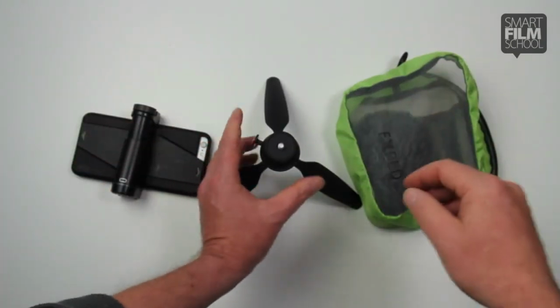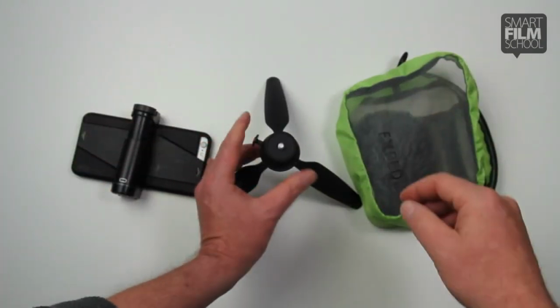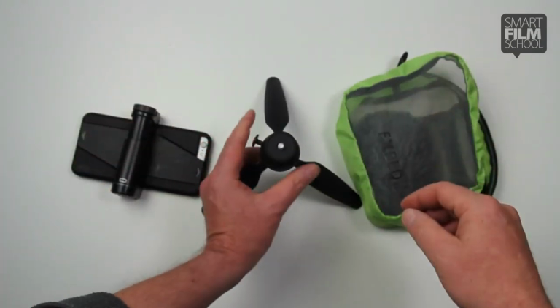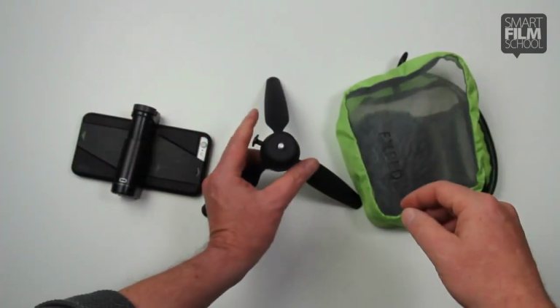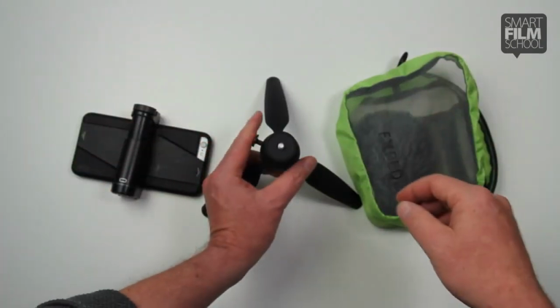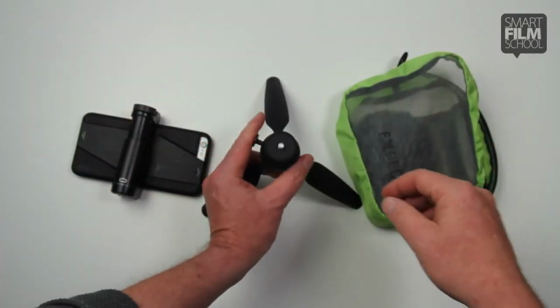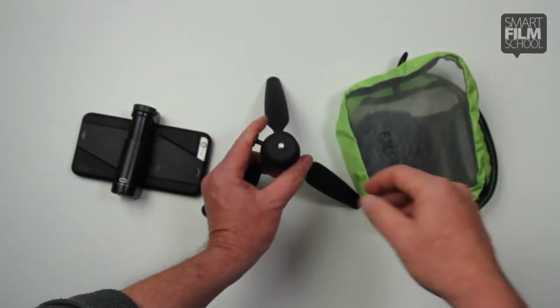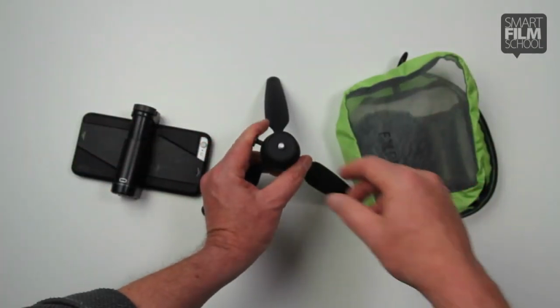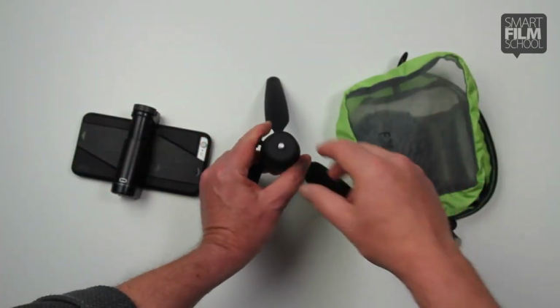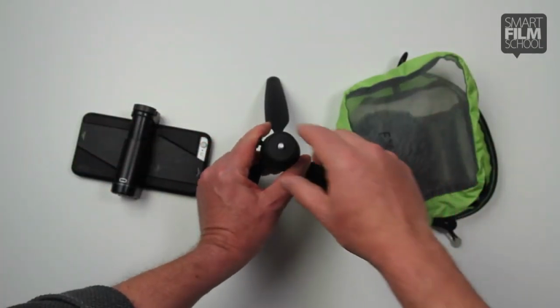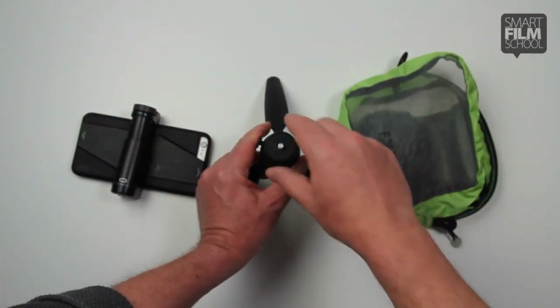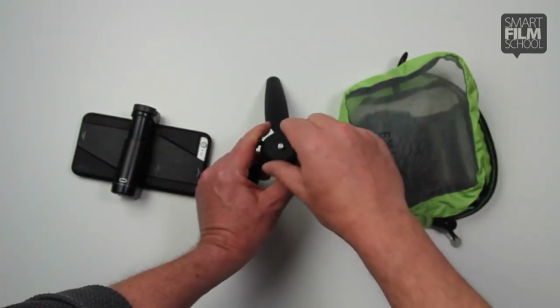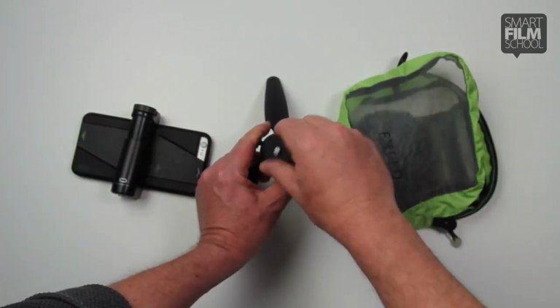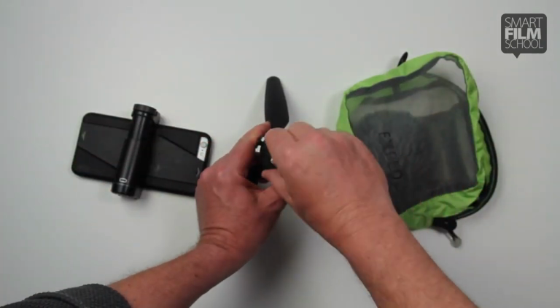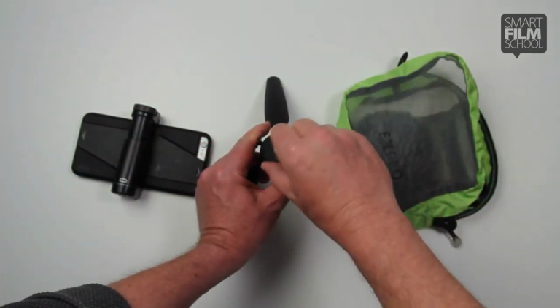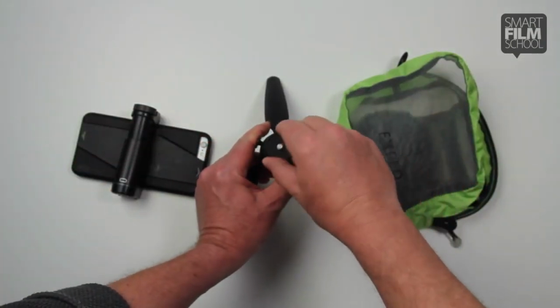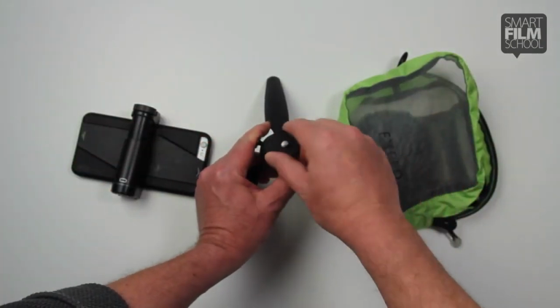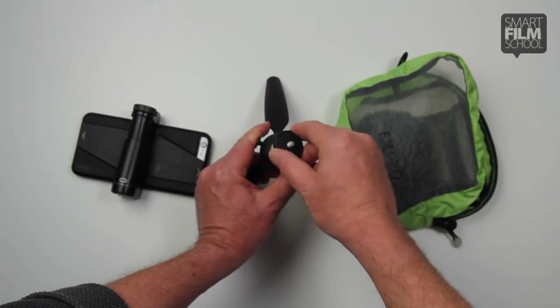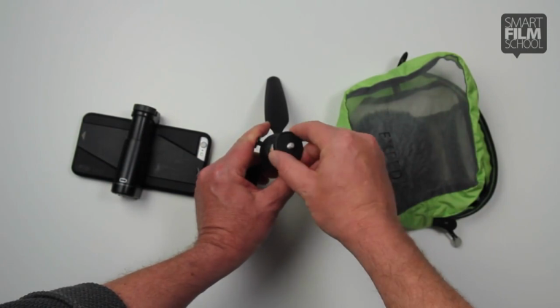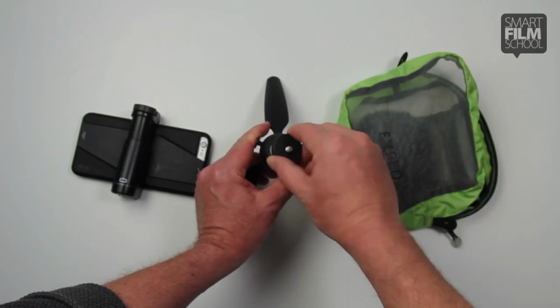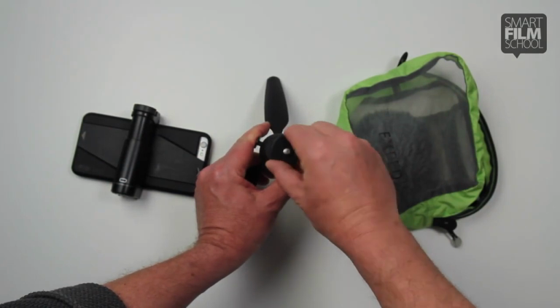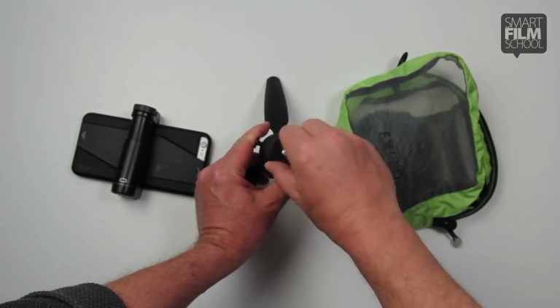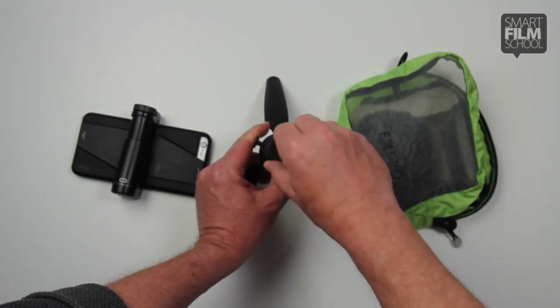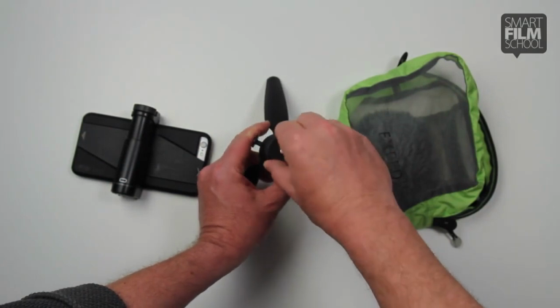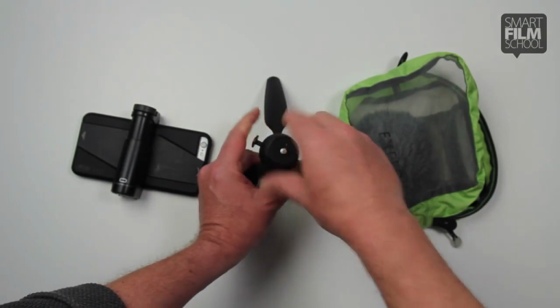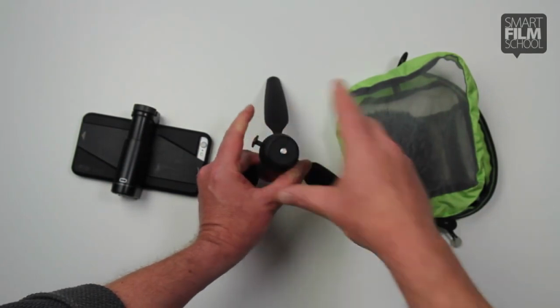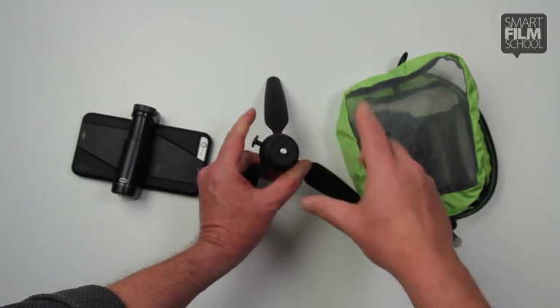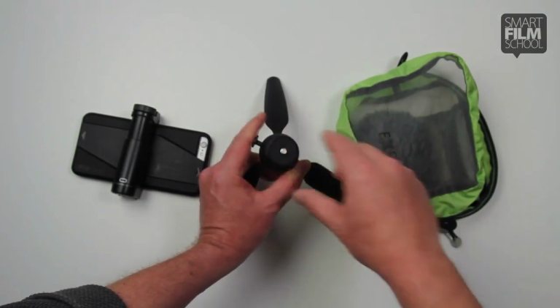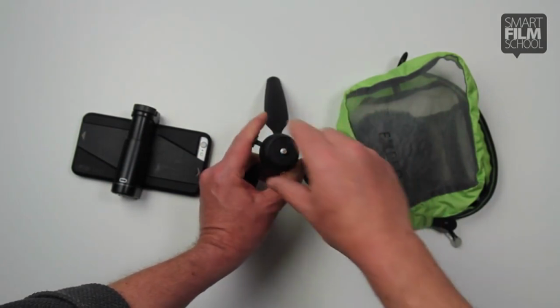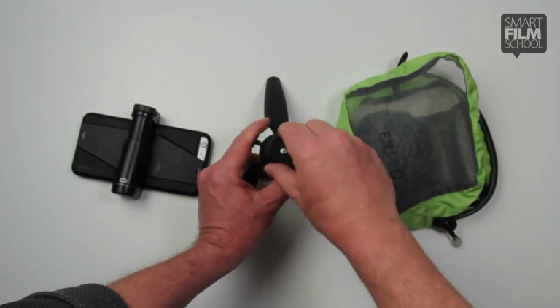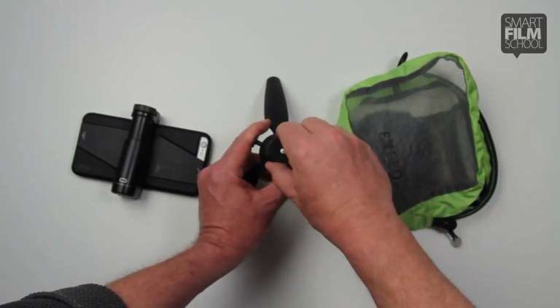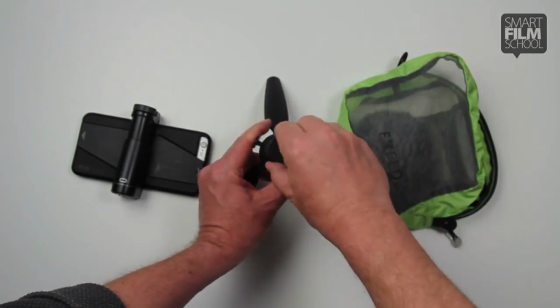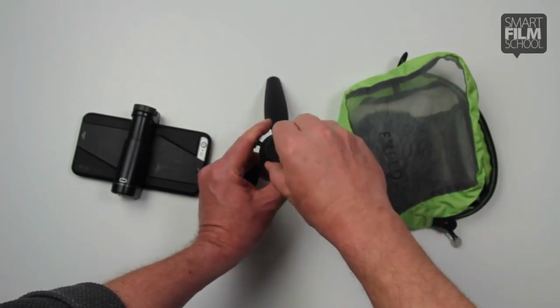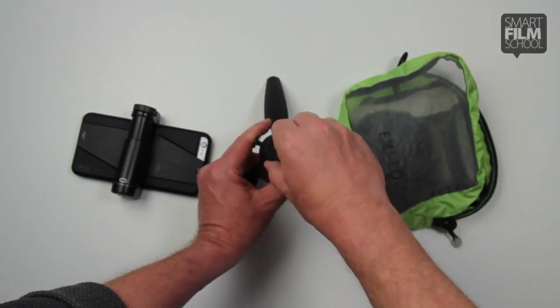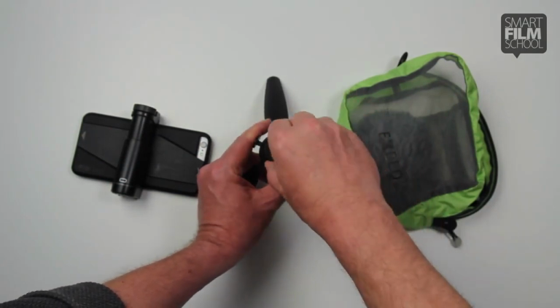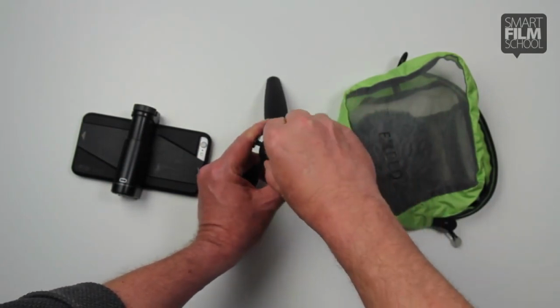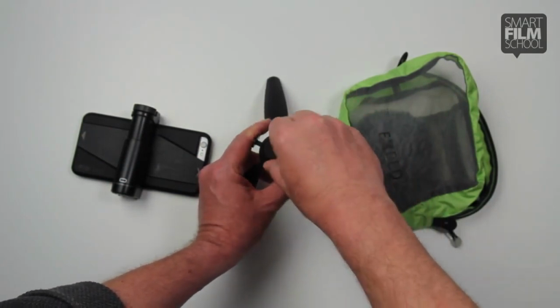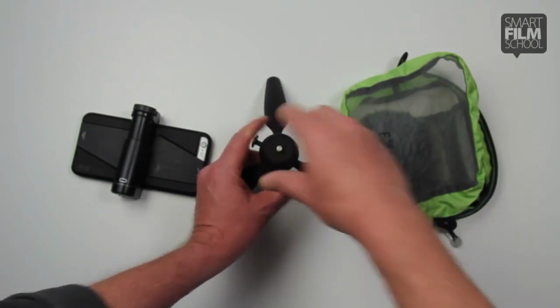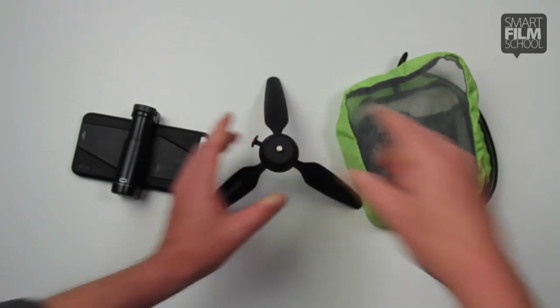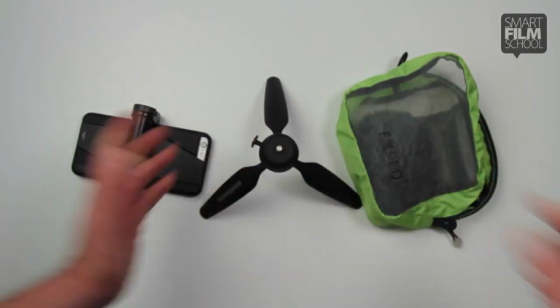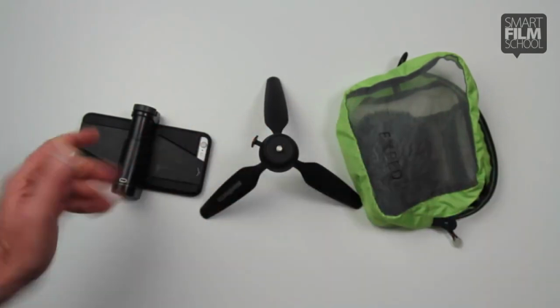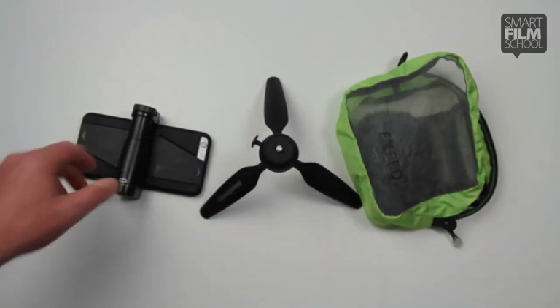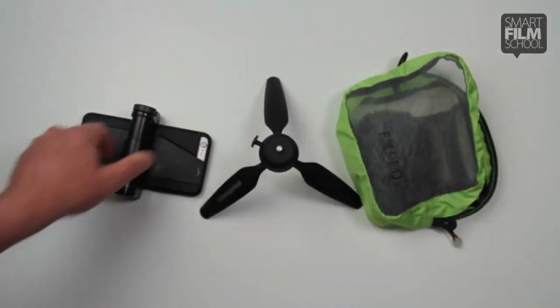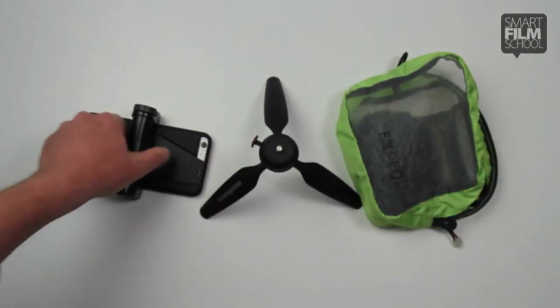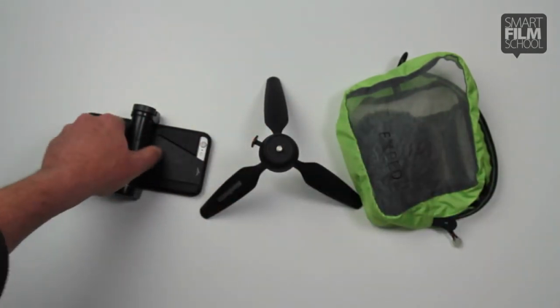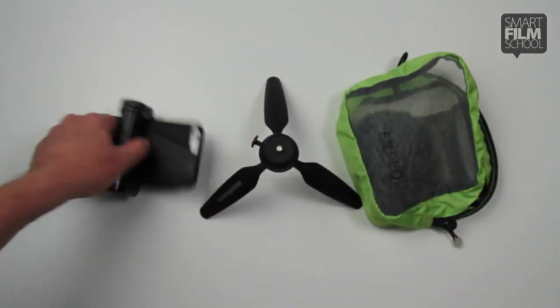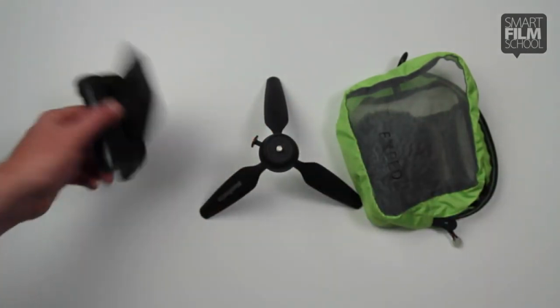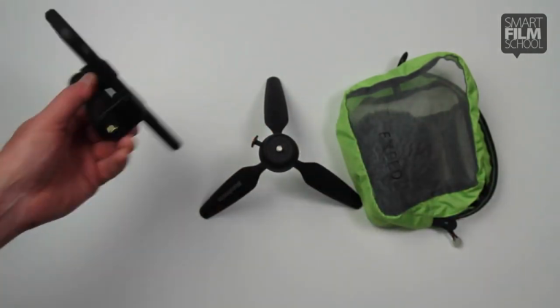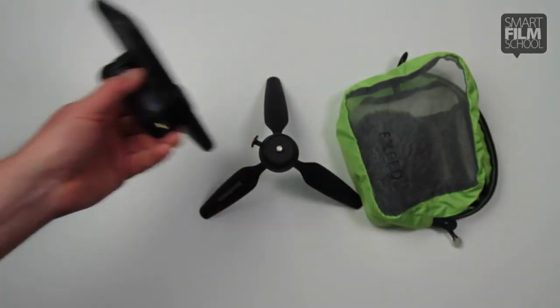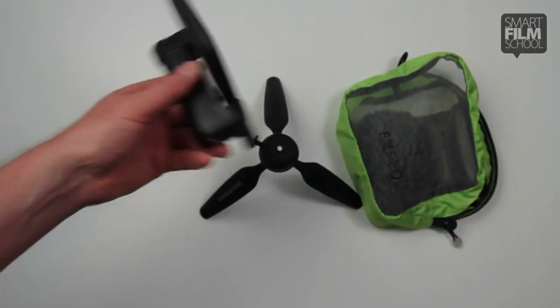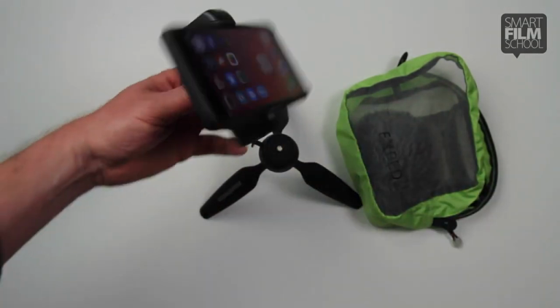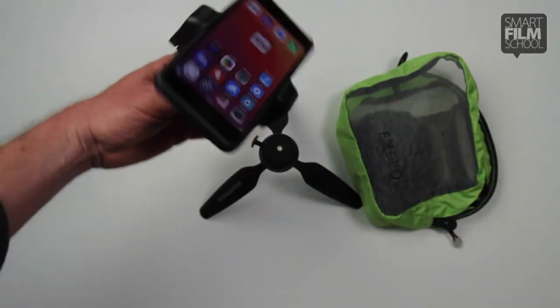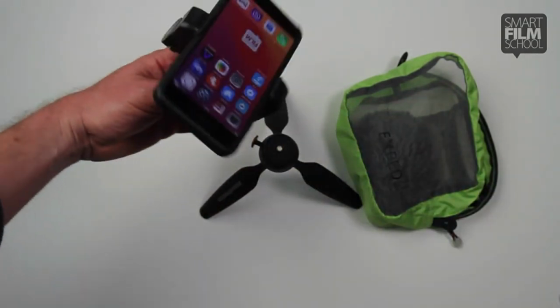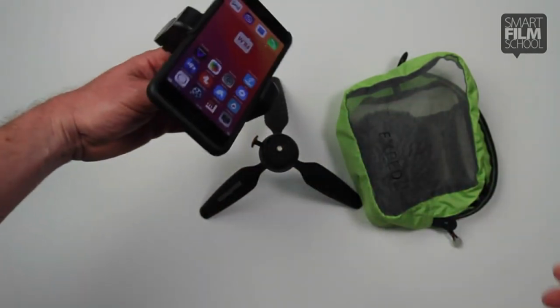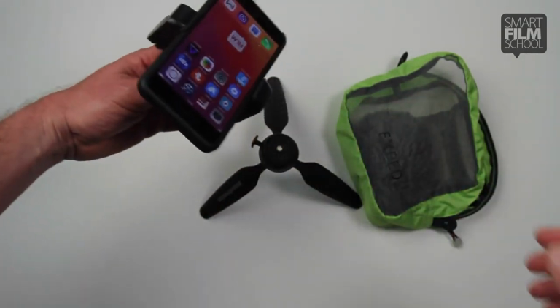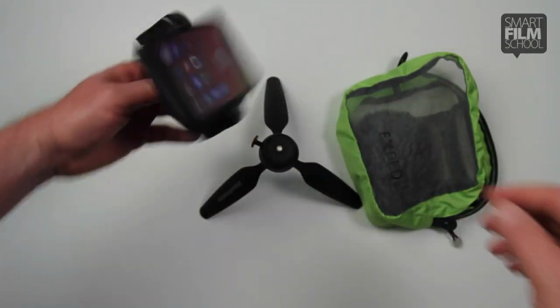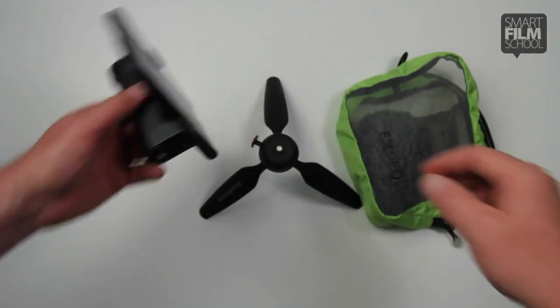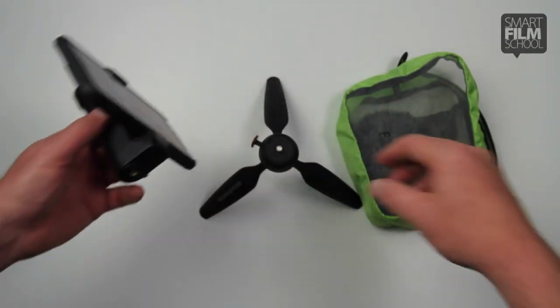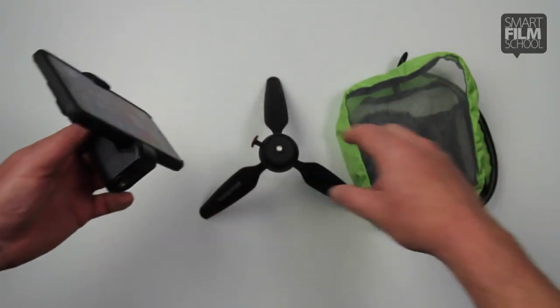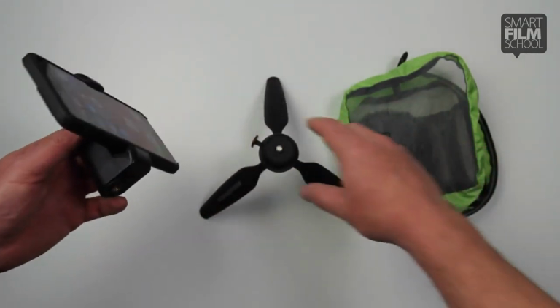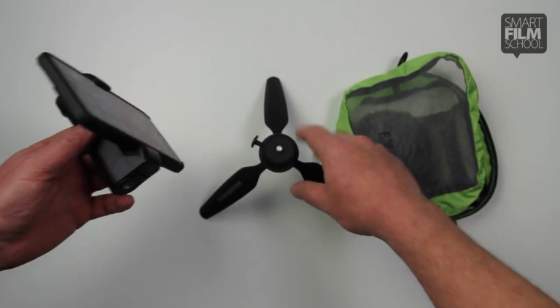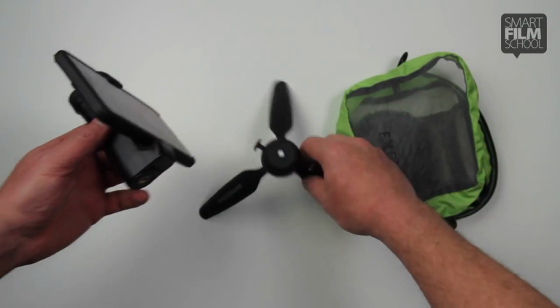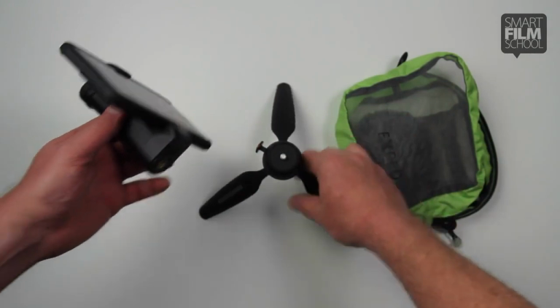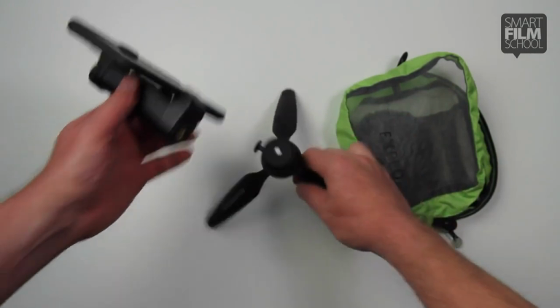You push this button and you can position and lock the angle that you want. And now you just attach these two pieces together.